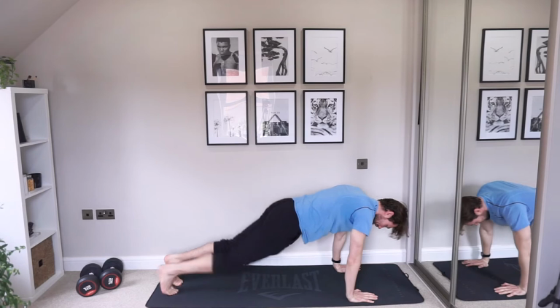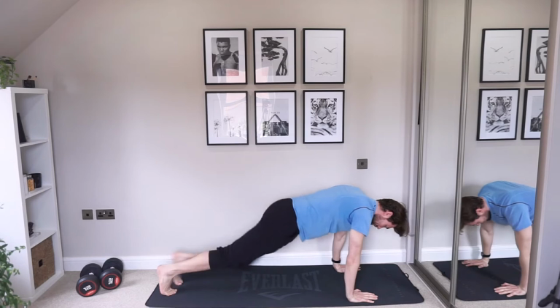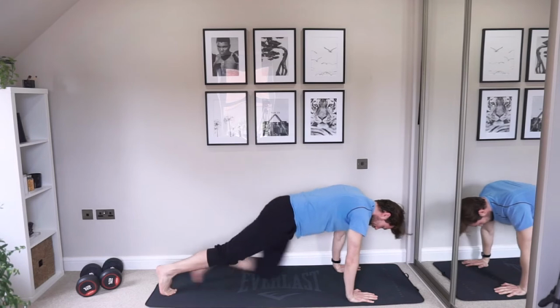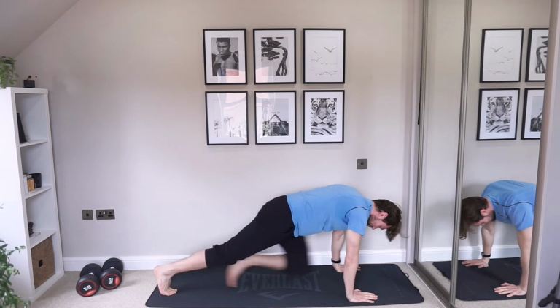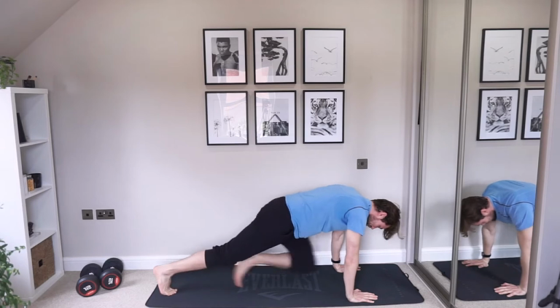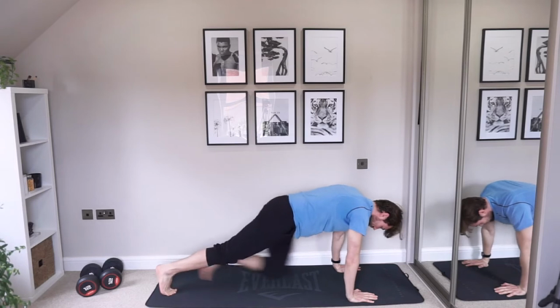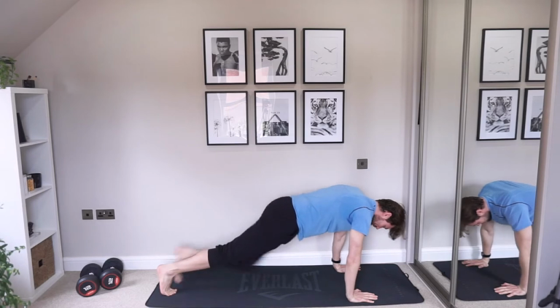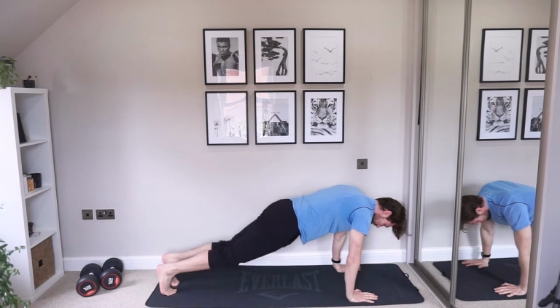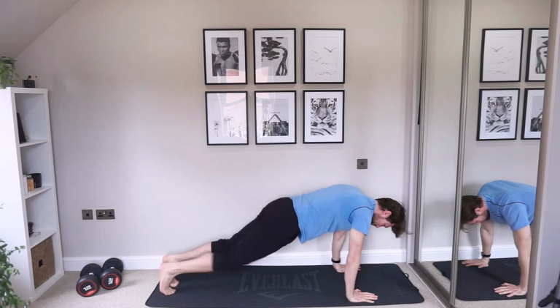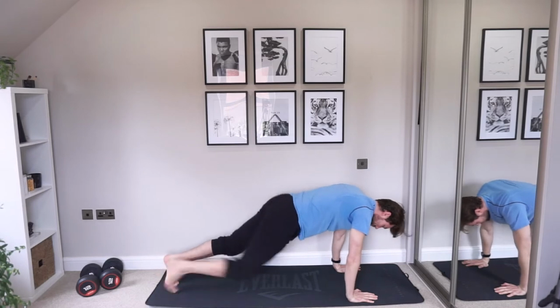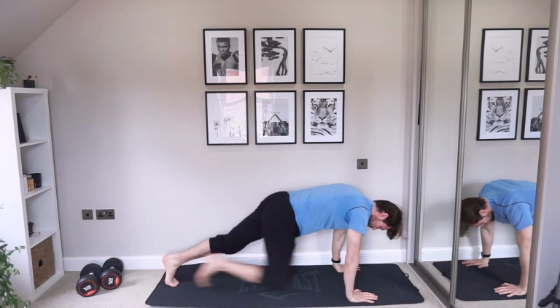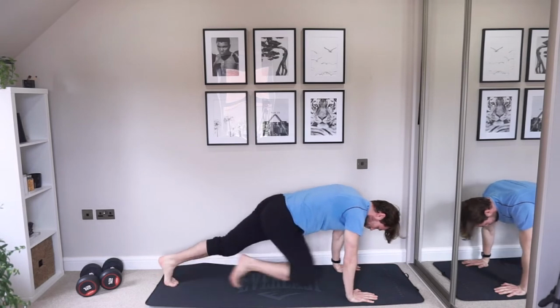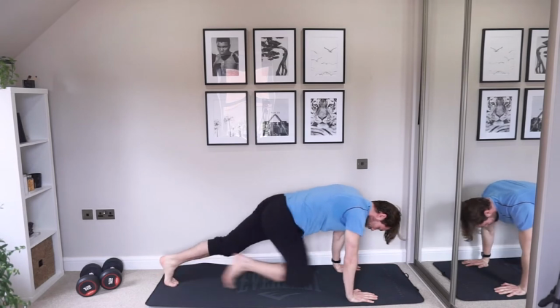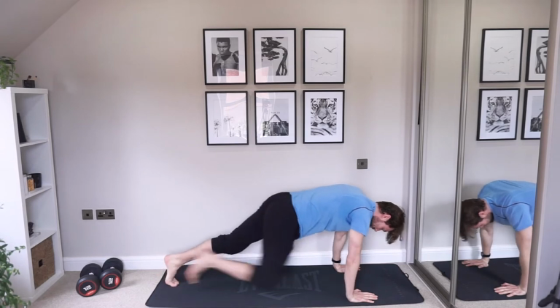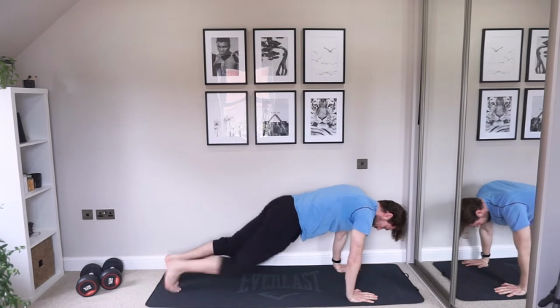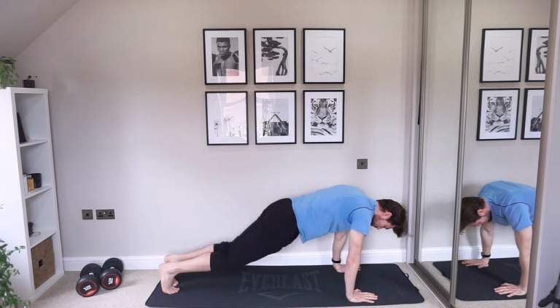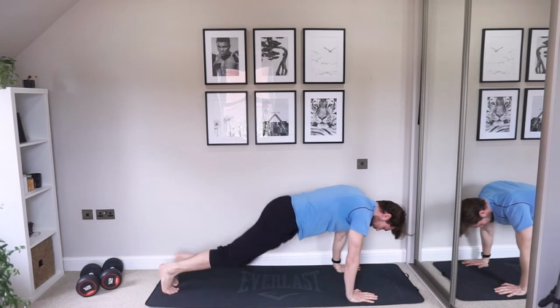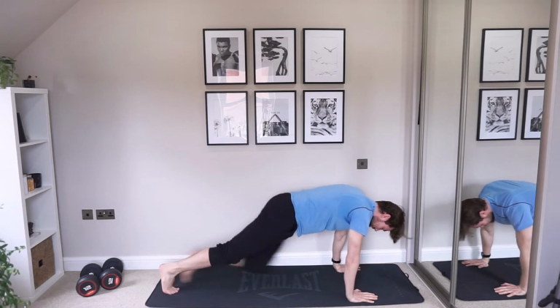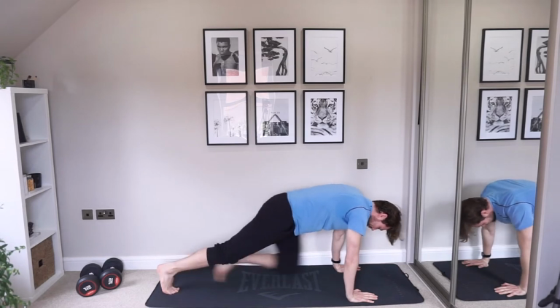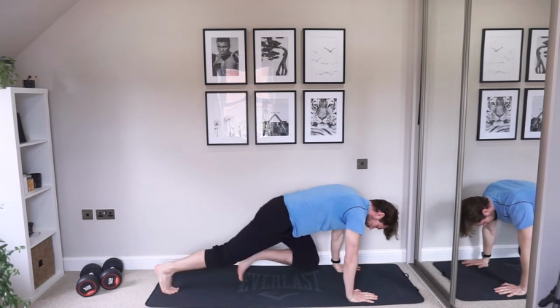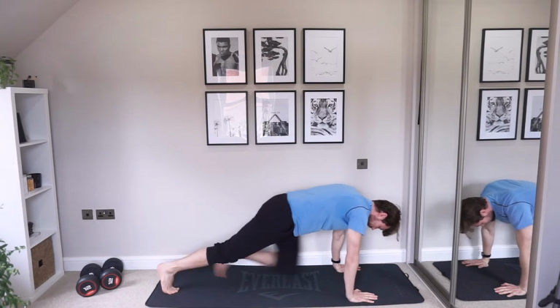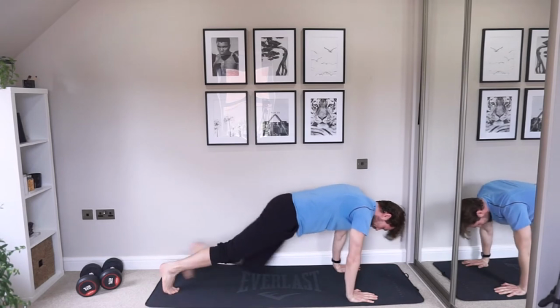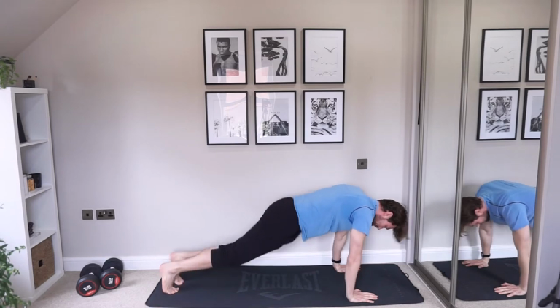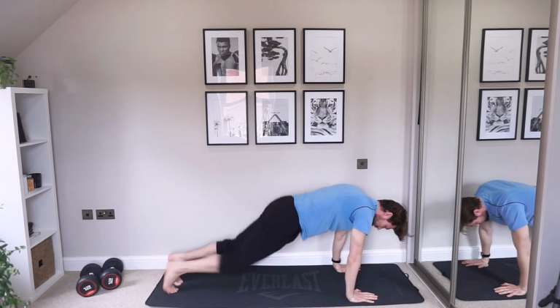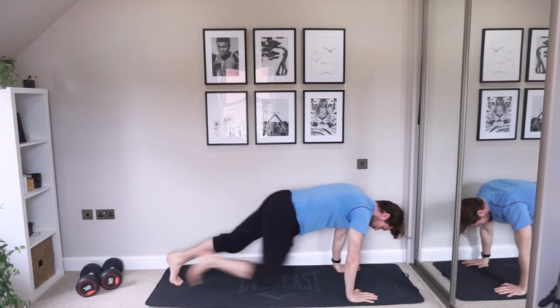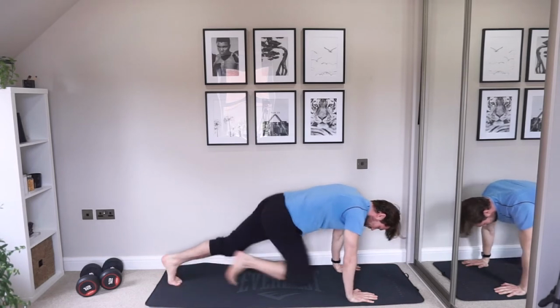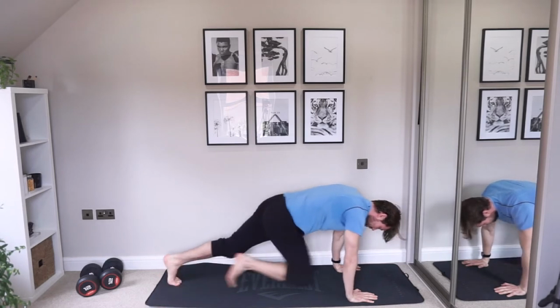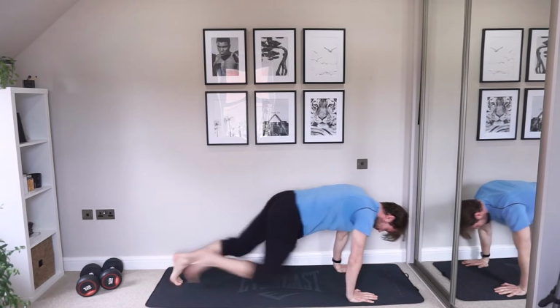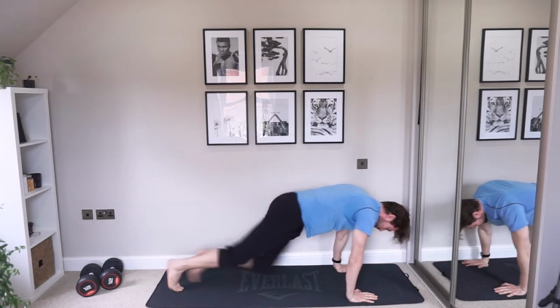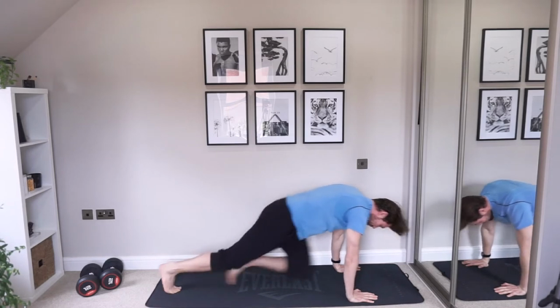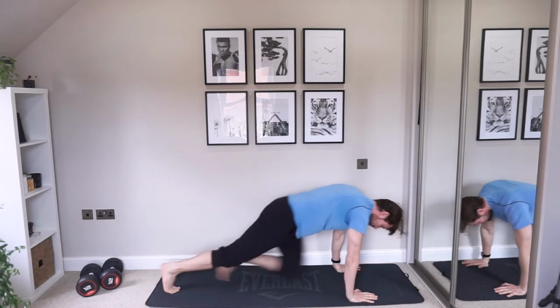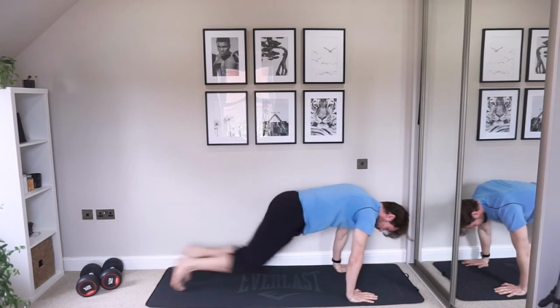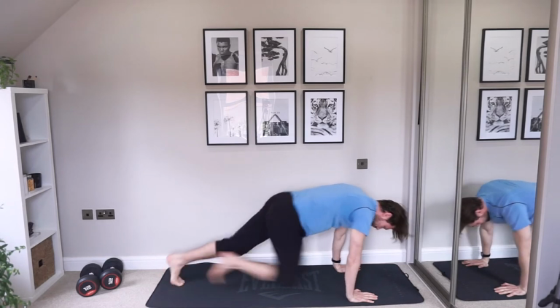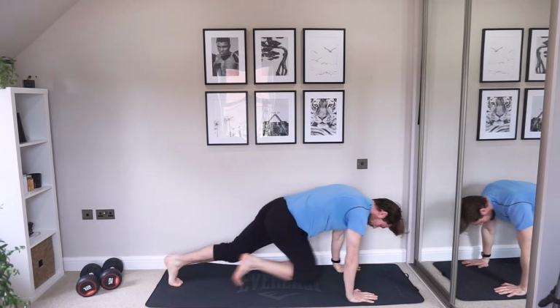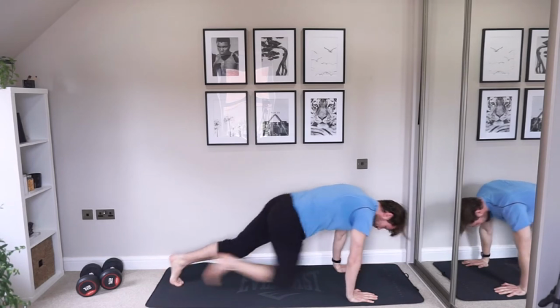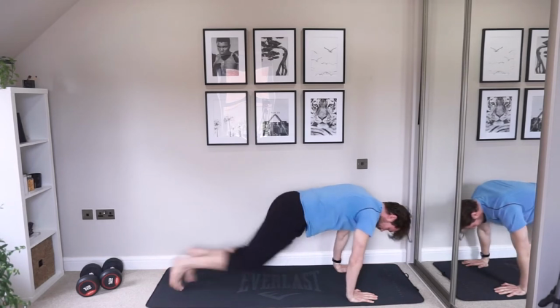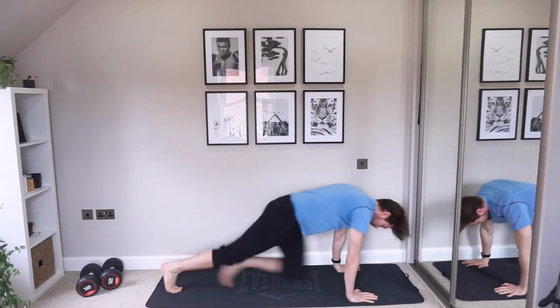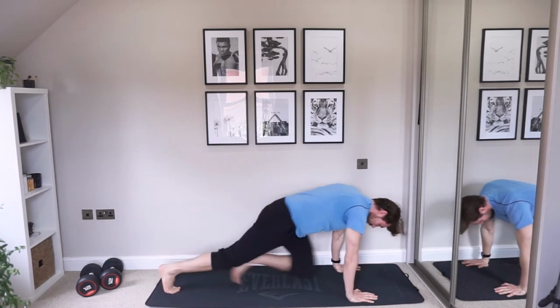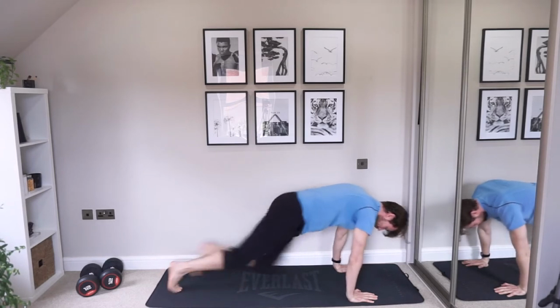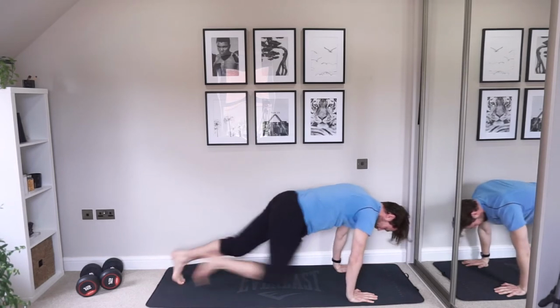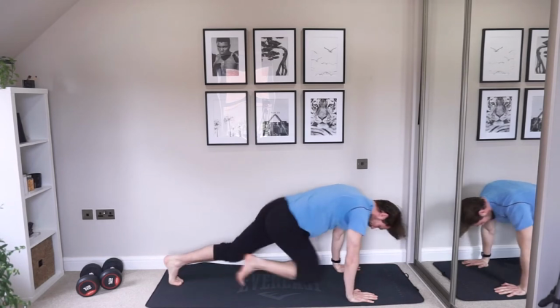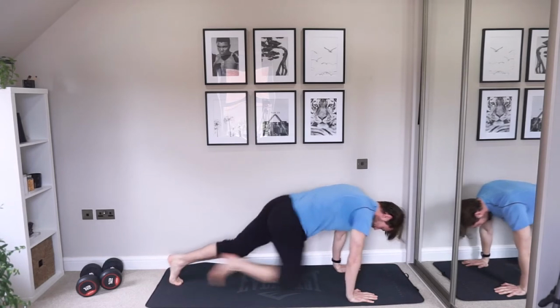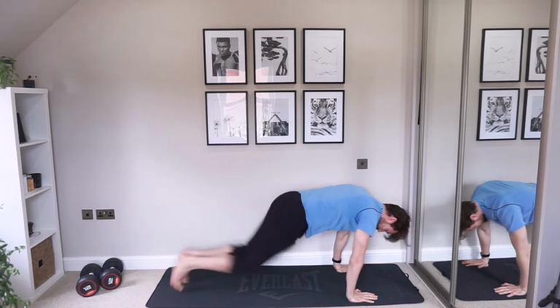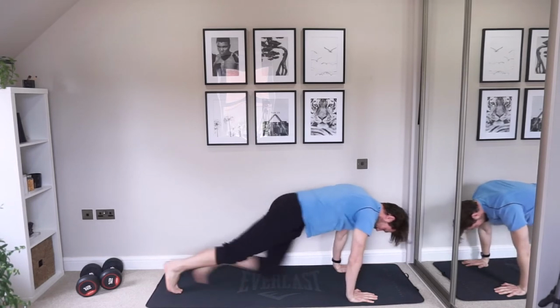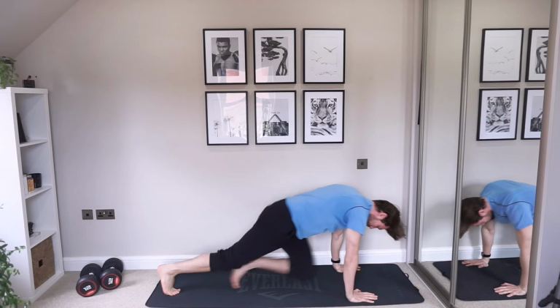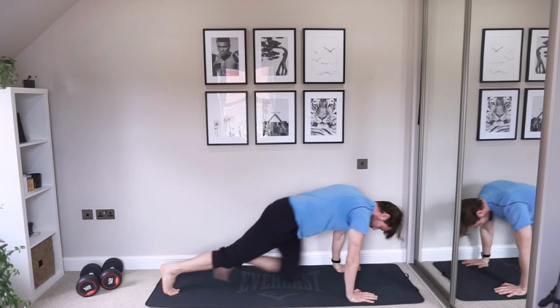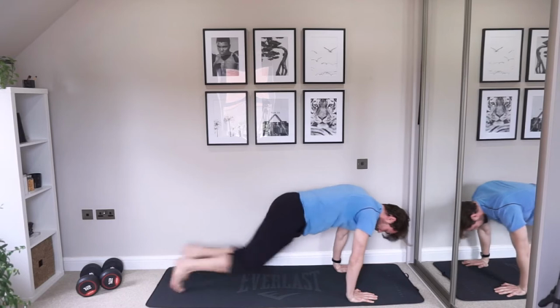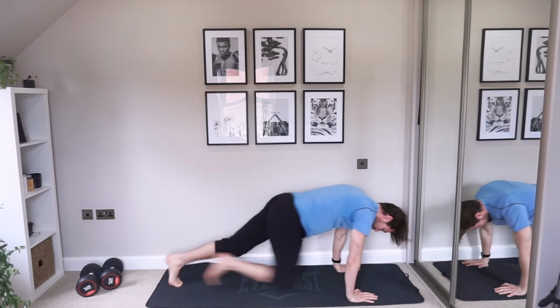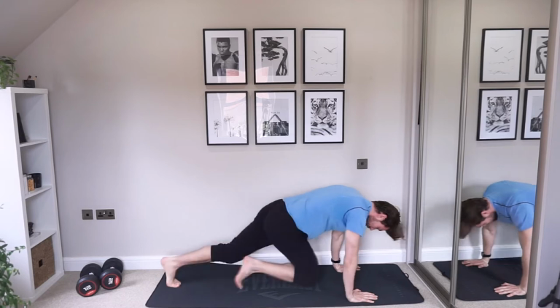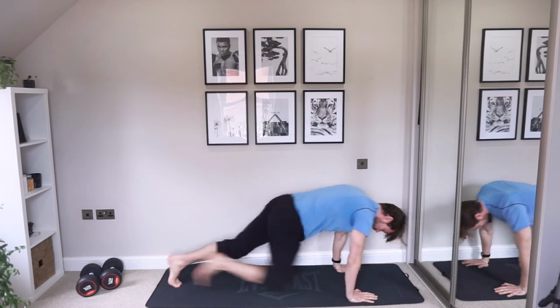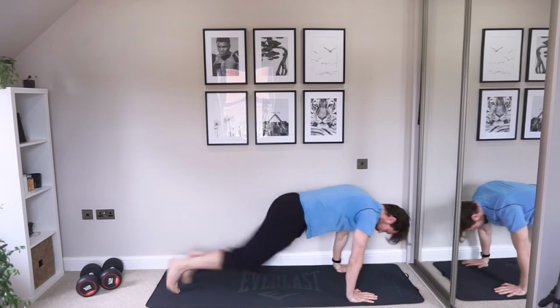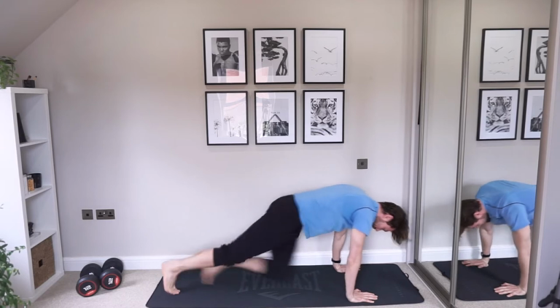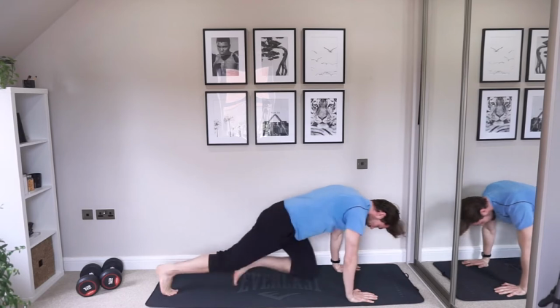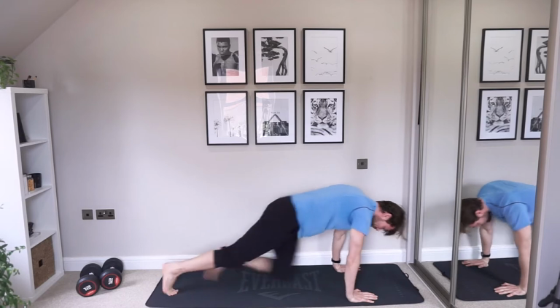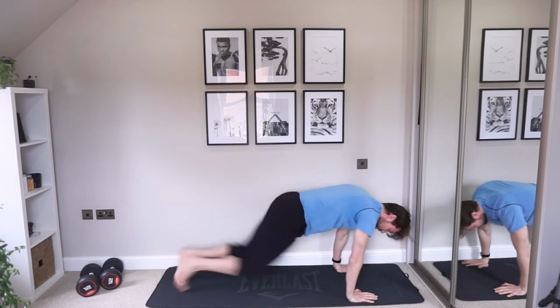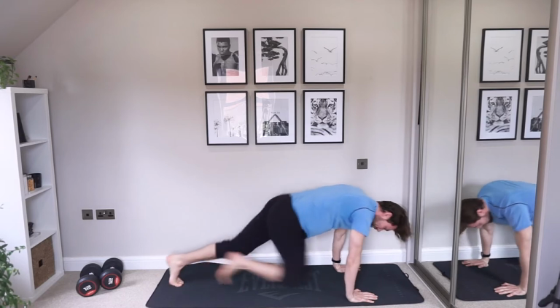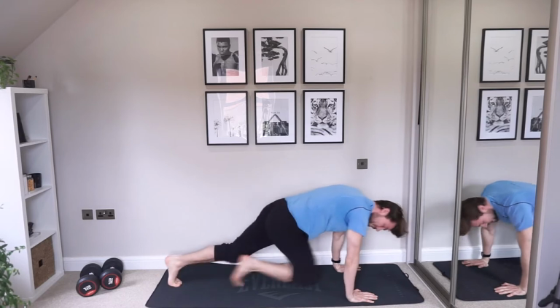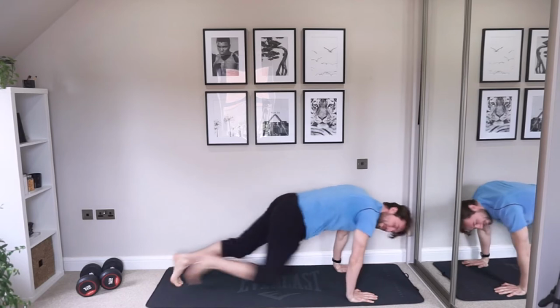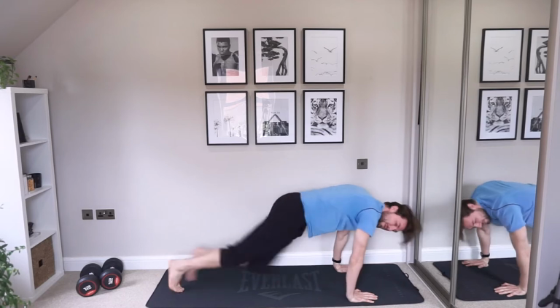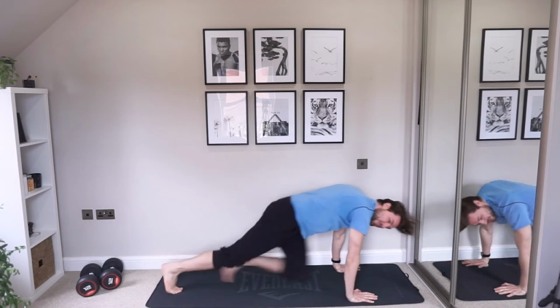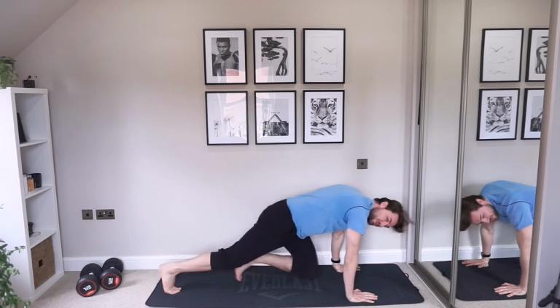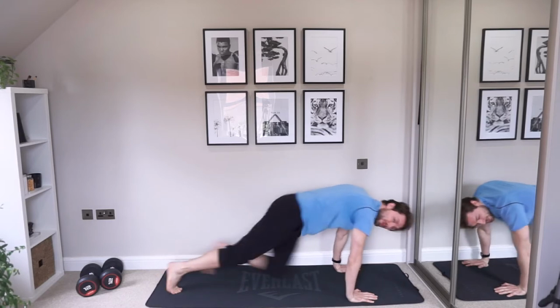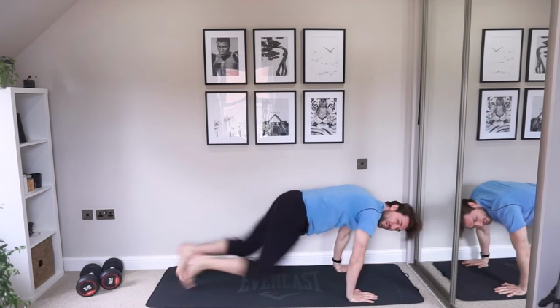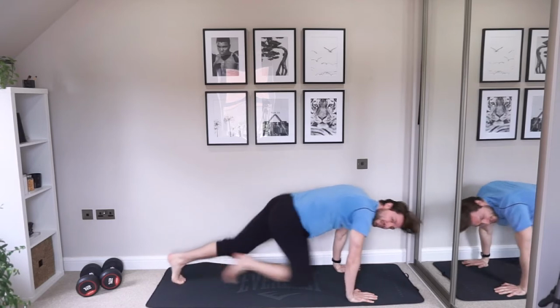If you need to slow it down, just drive those knees in. Keep up the push, keep up the speed.